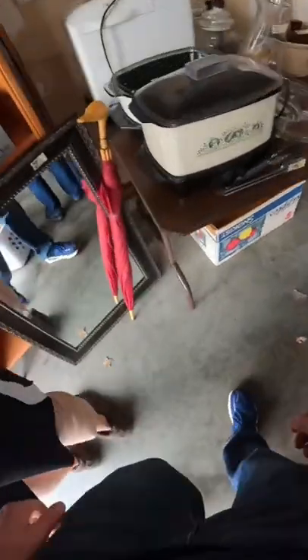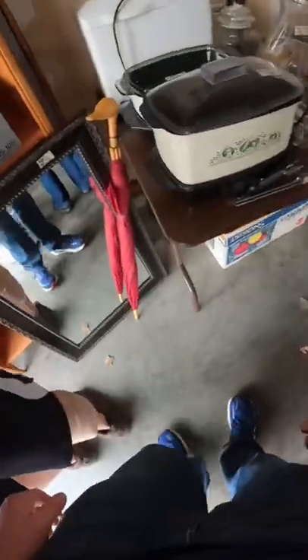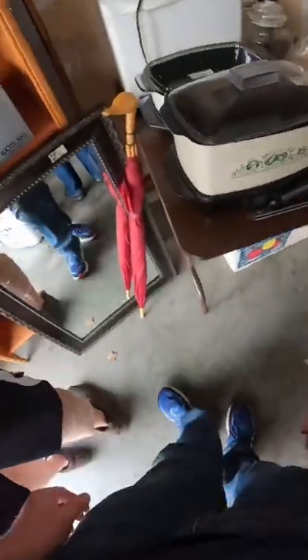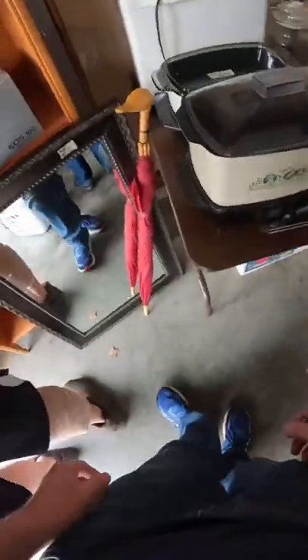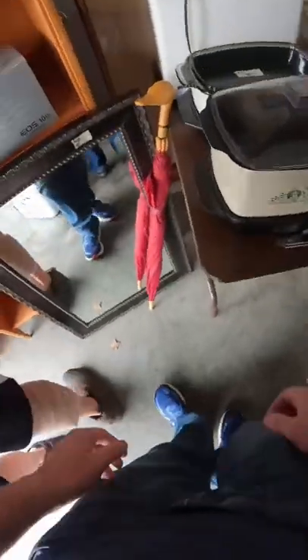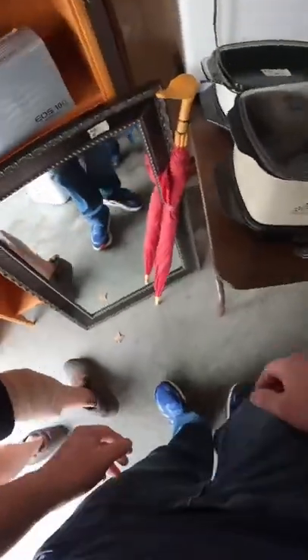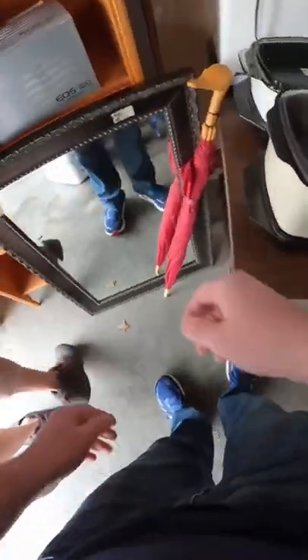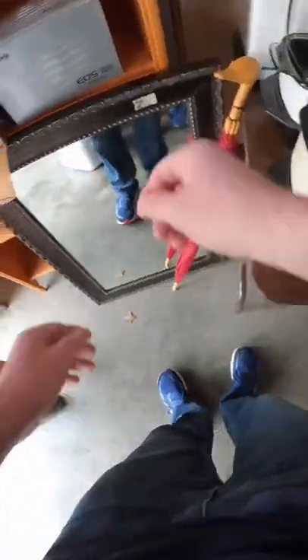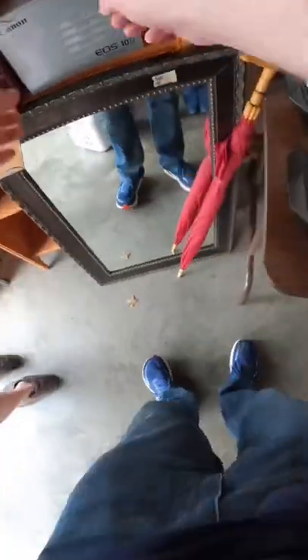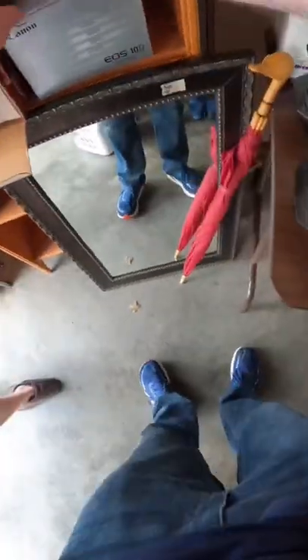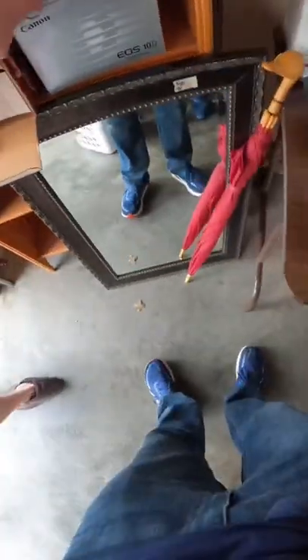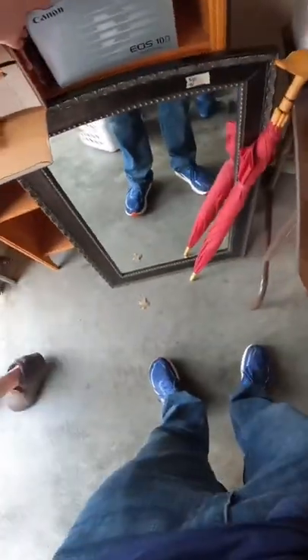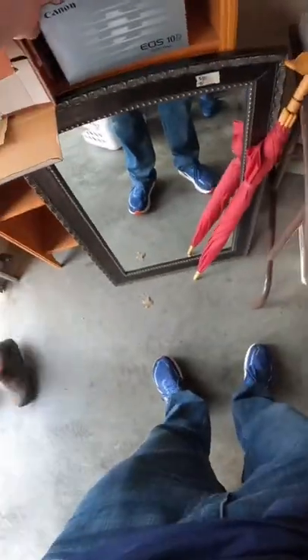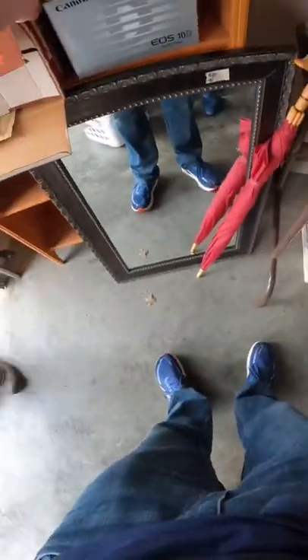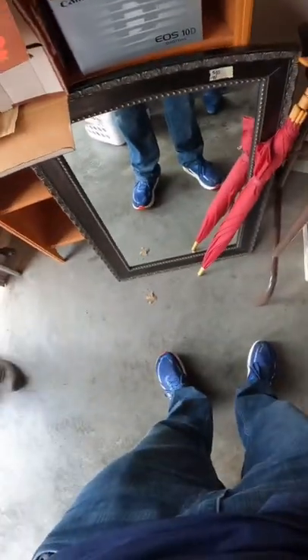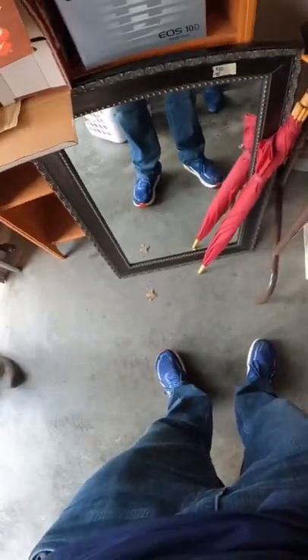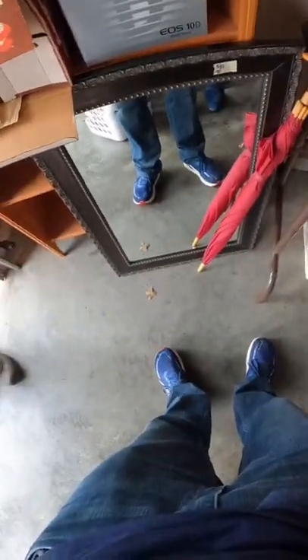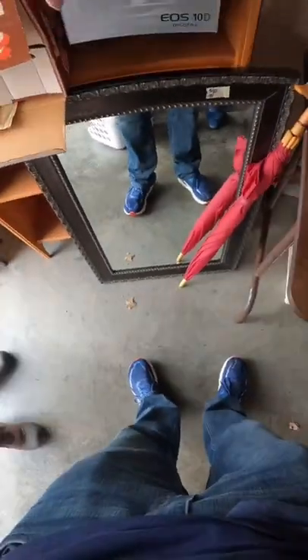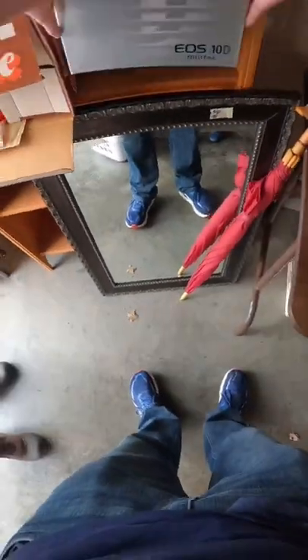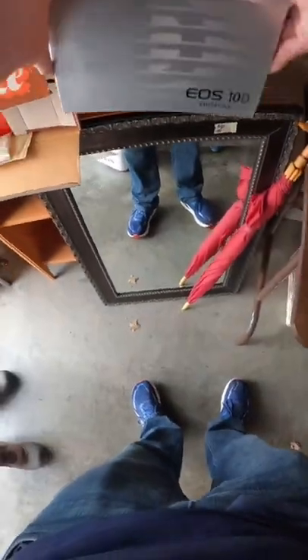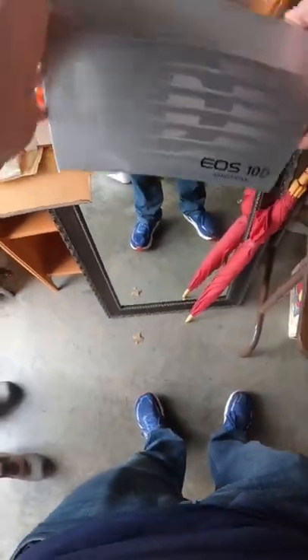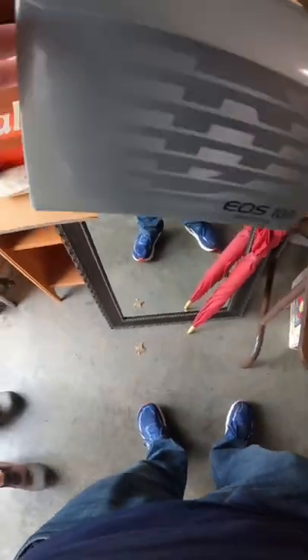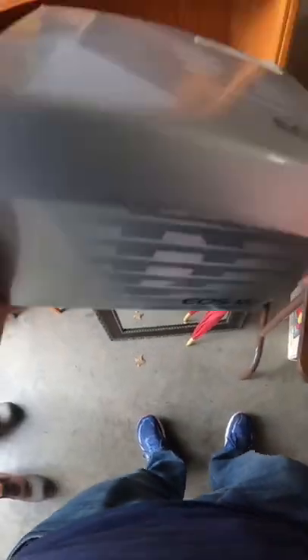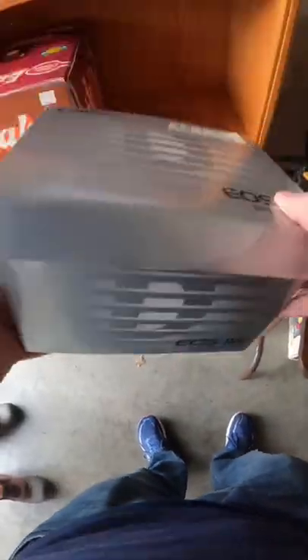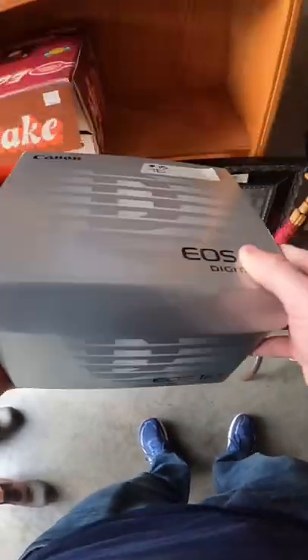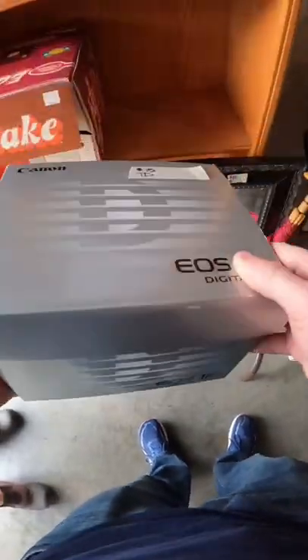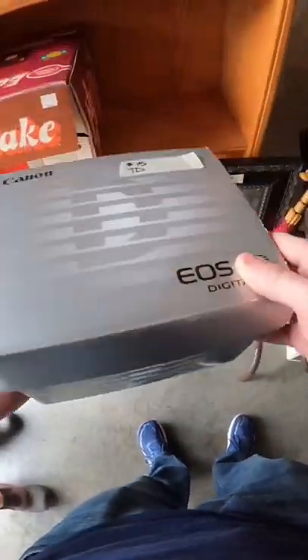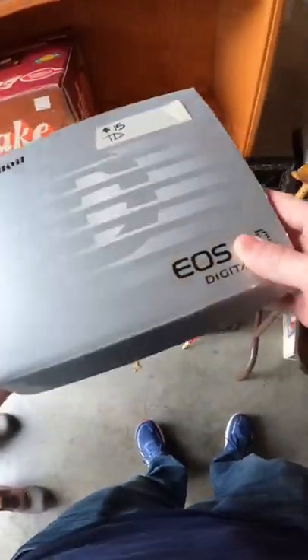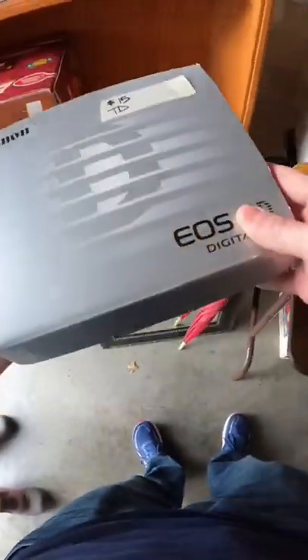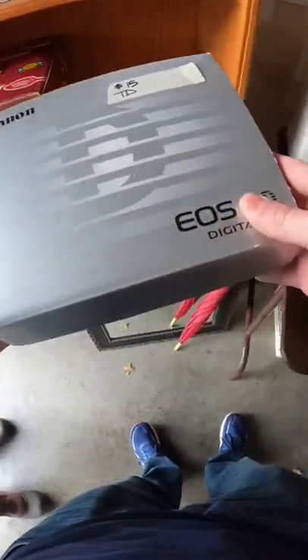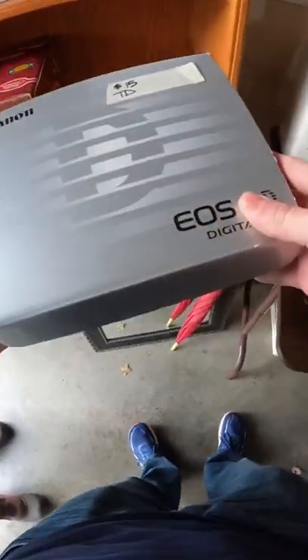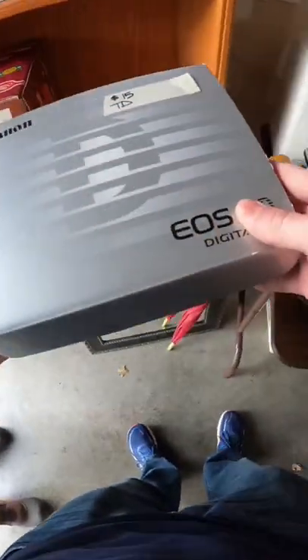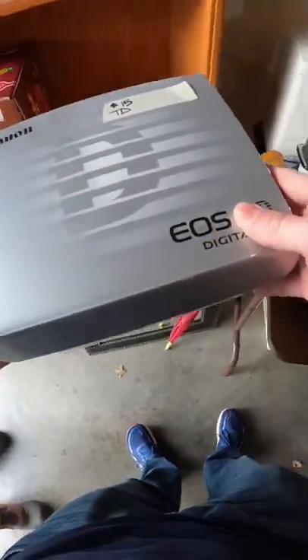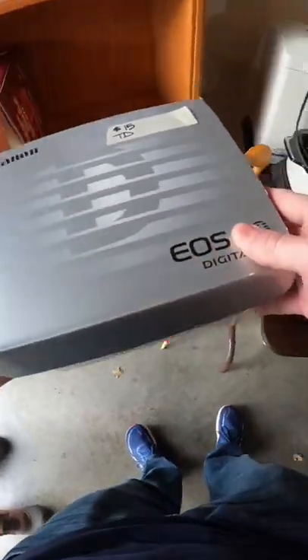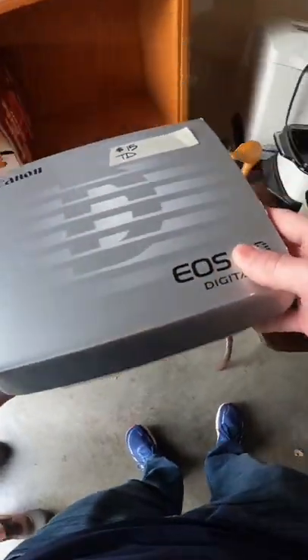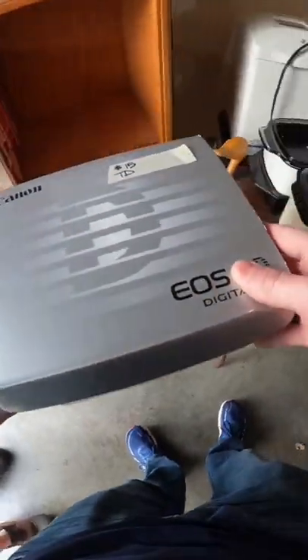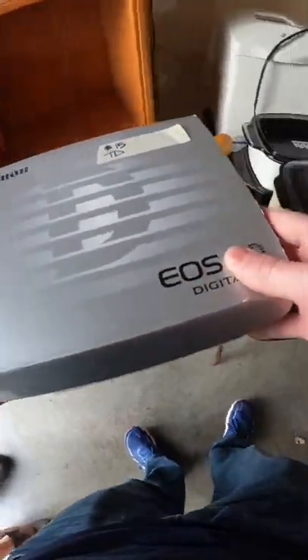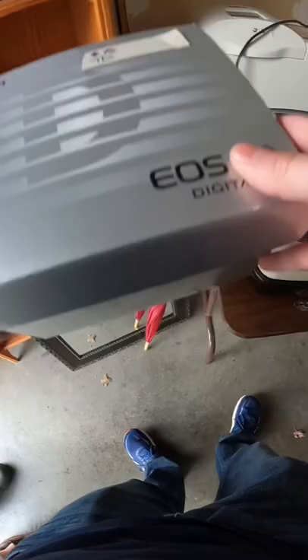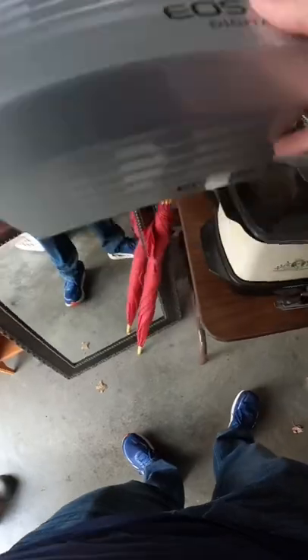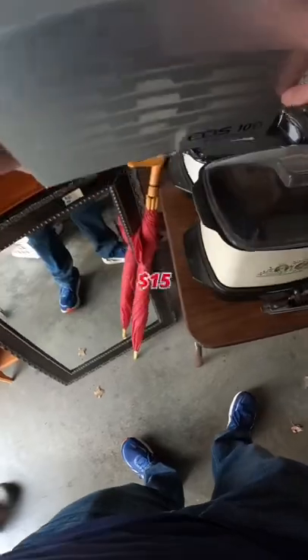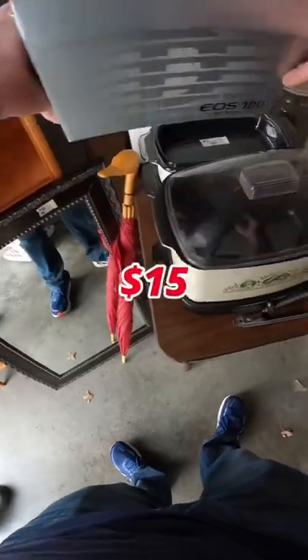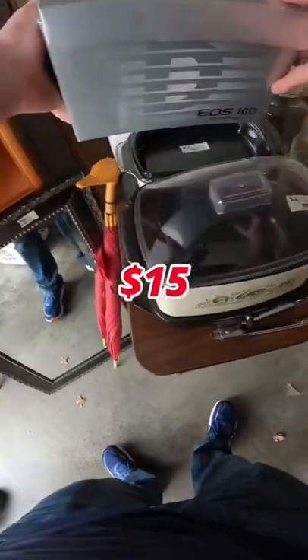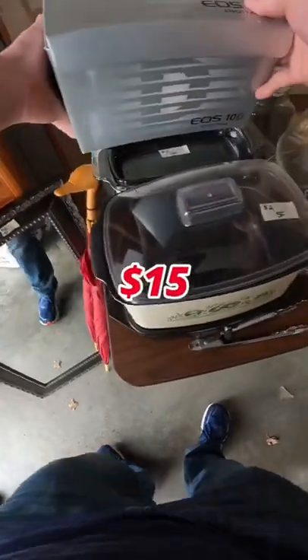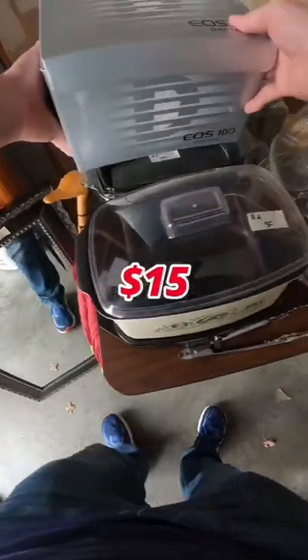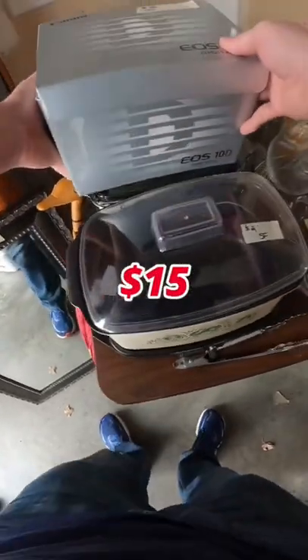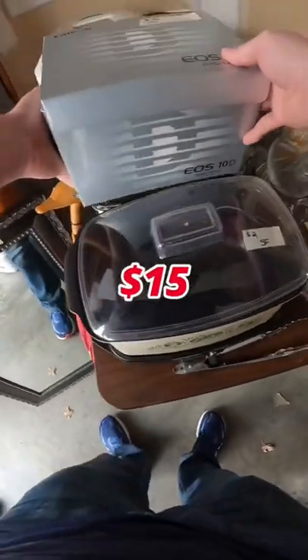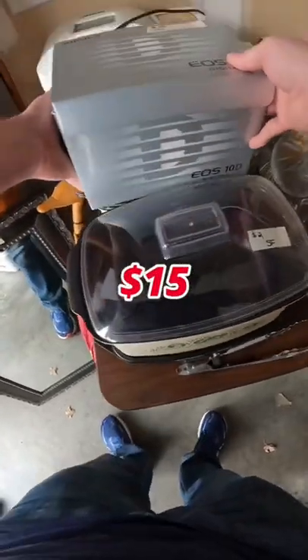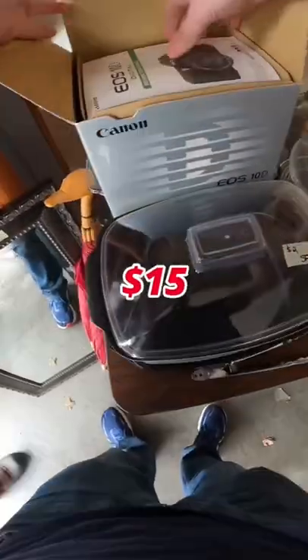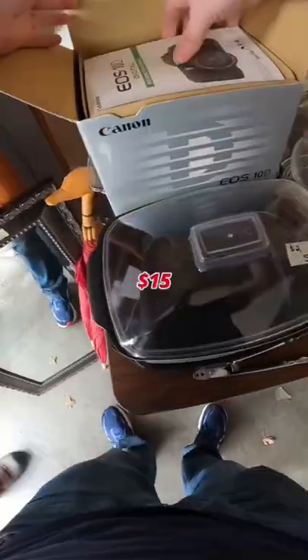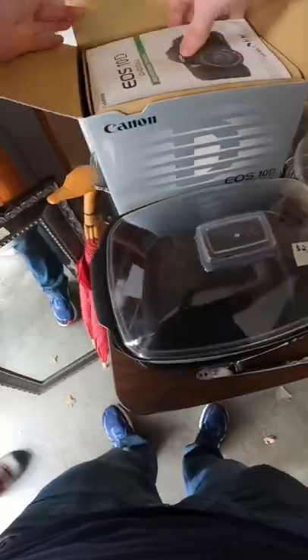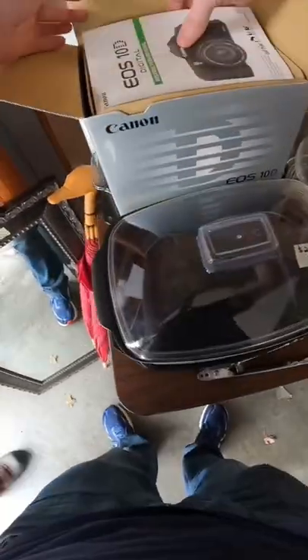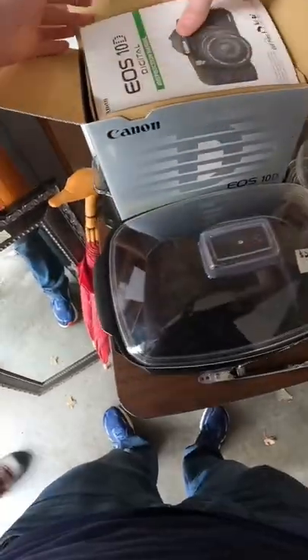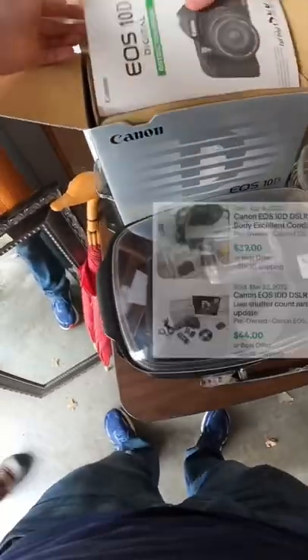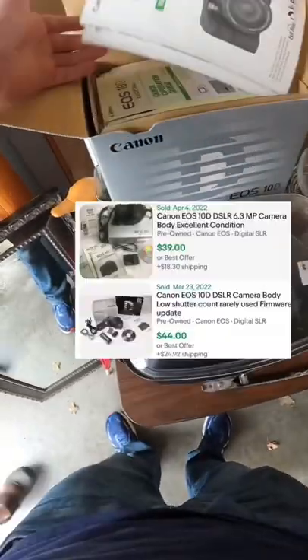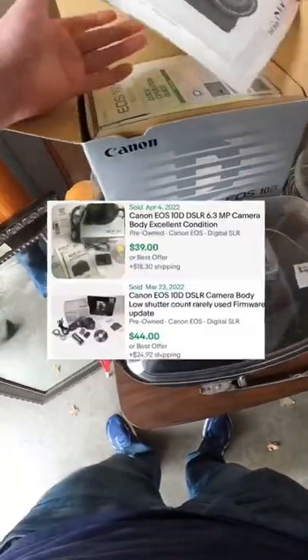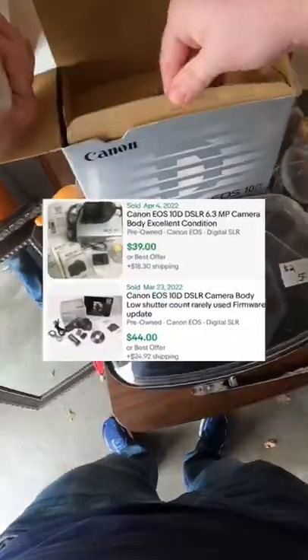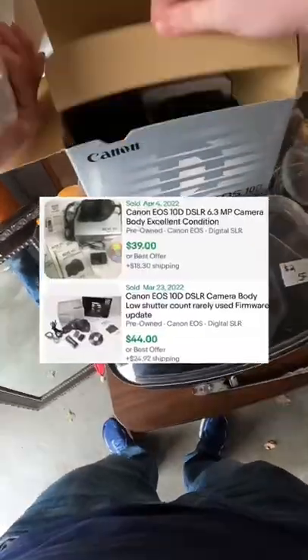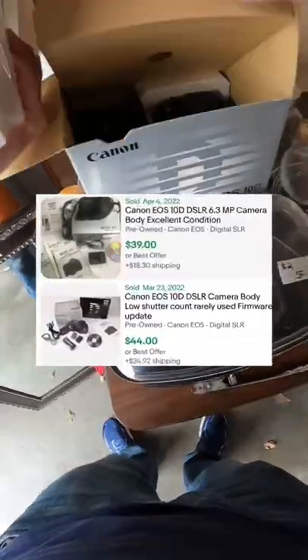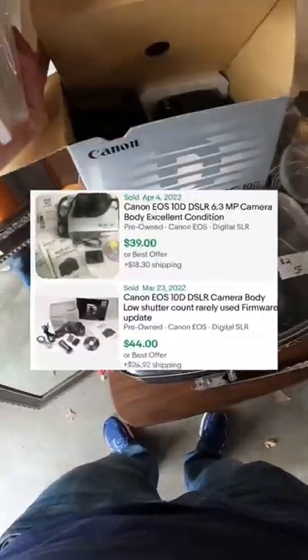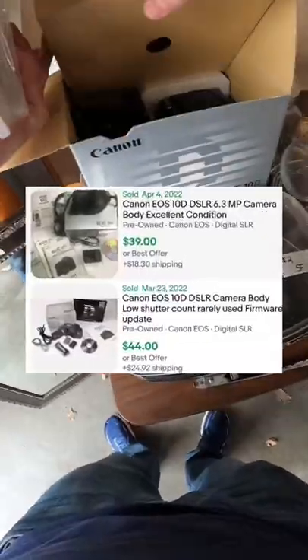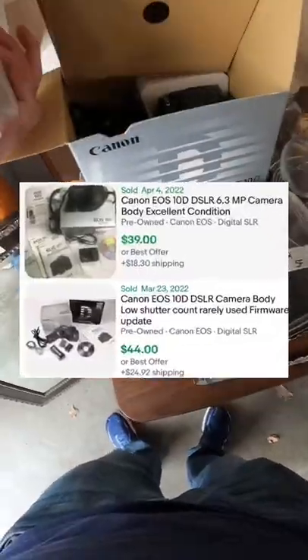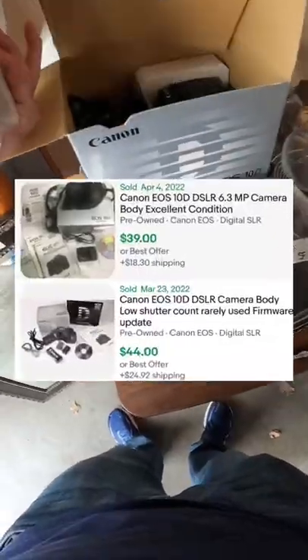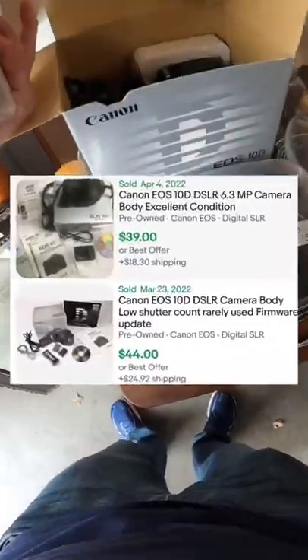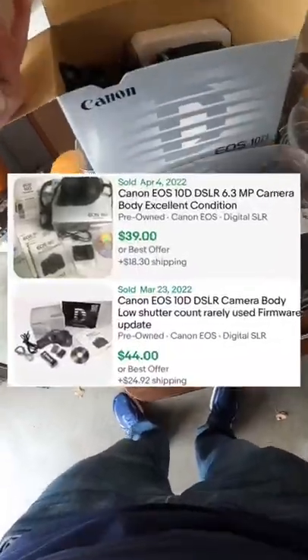one of the owners actually put out all this camera stuff, like this Canon digital camera I got for $15. This thing looked like it was practically brand new.